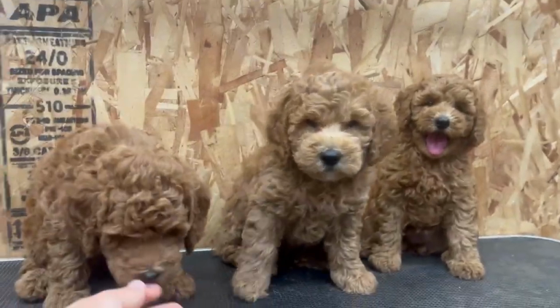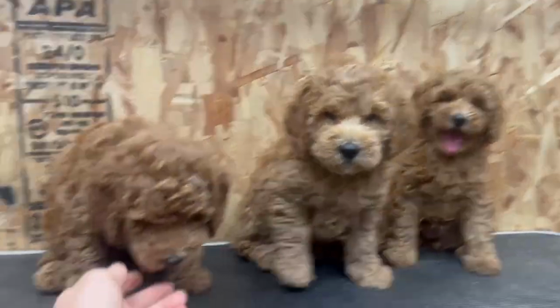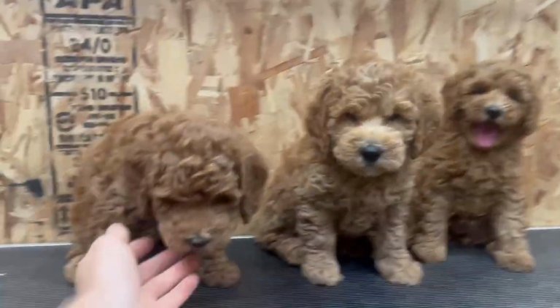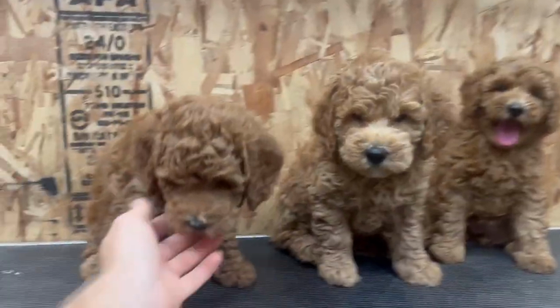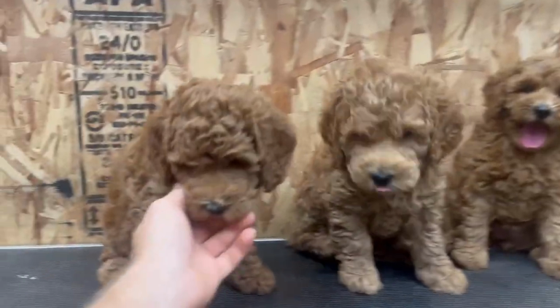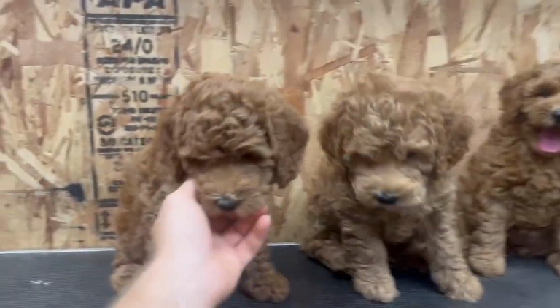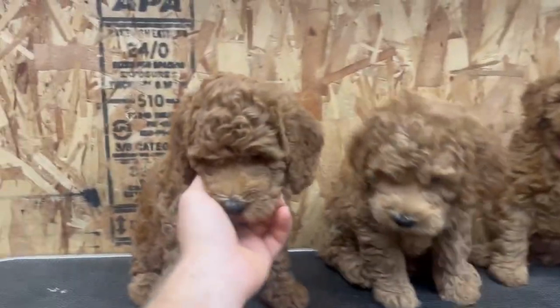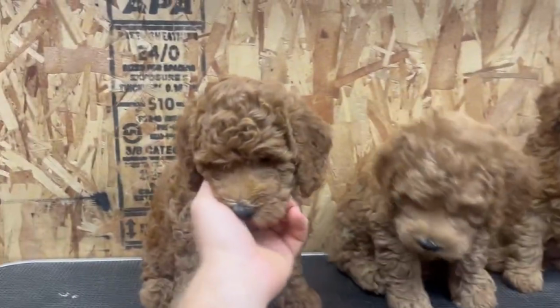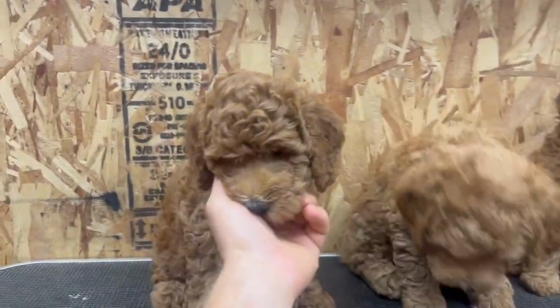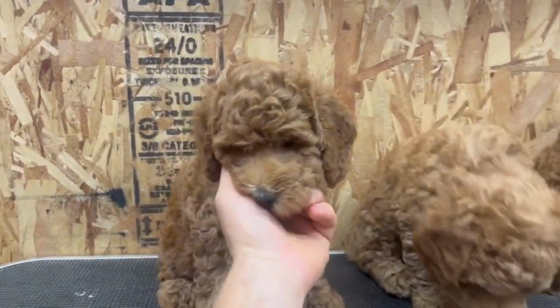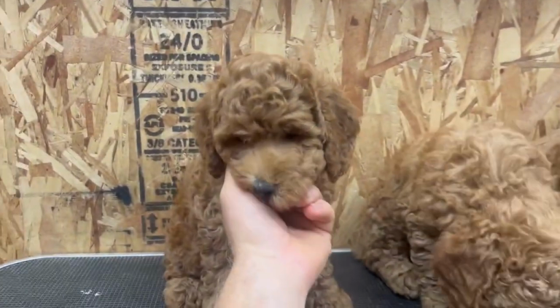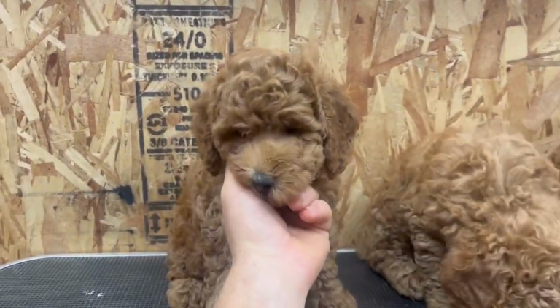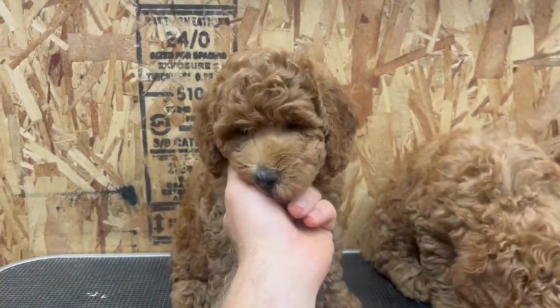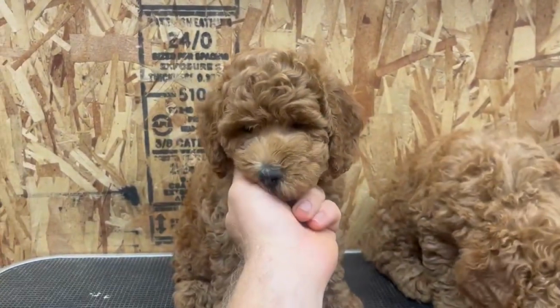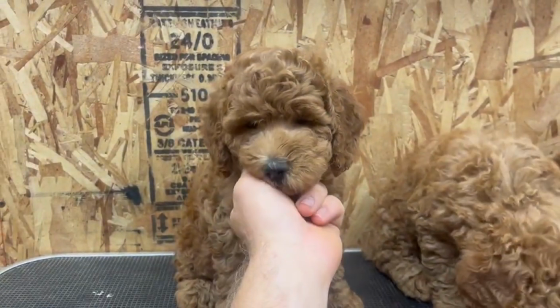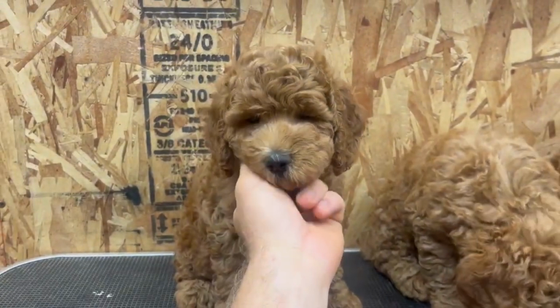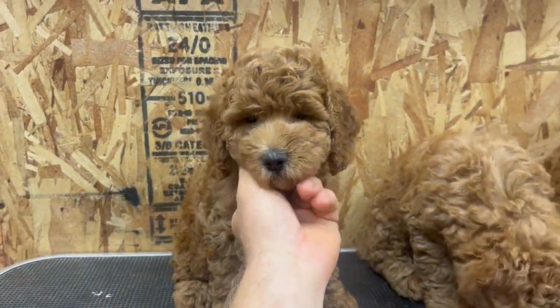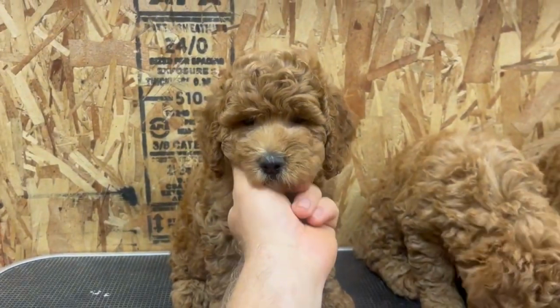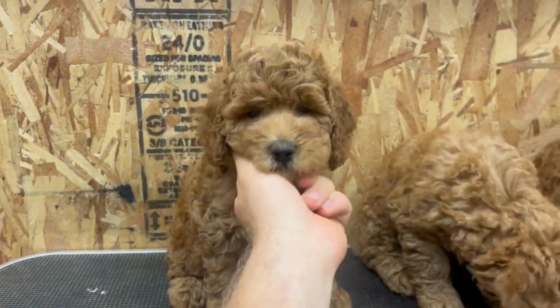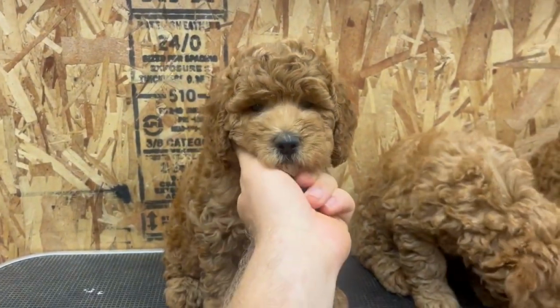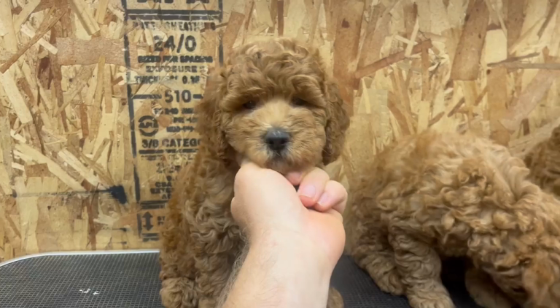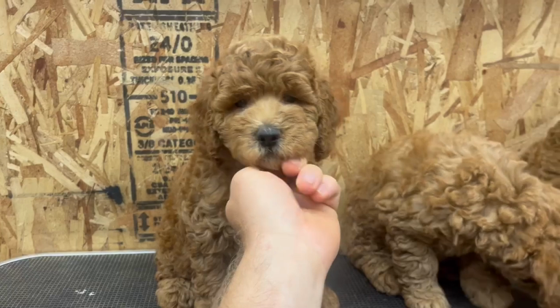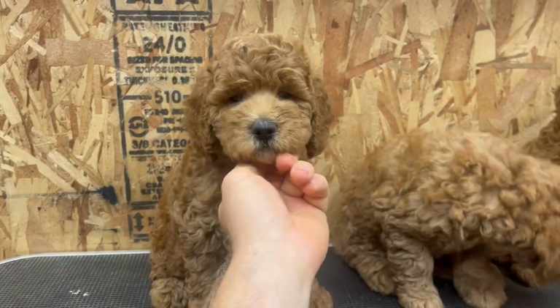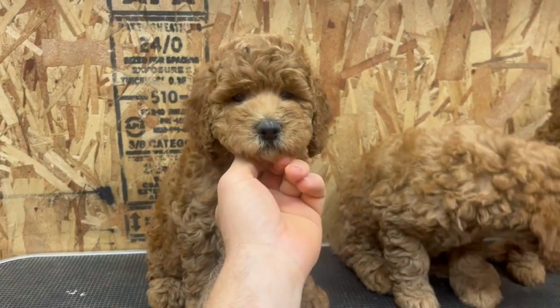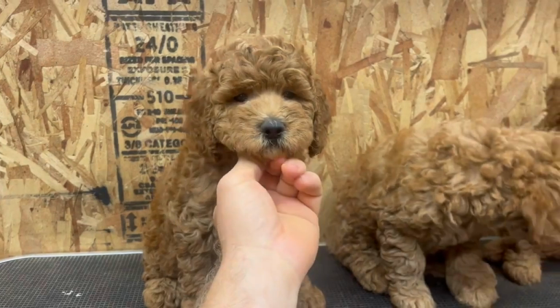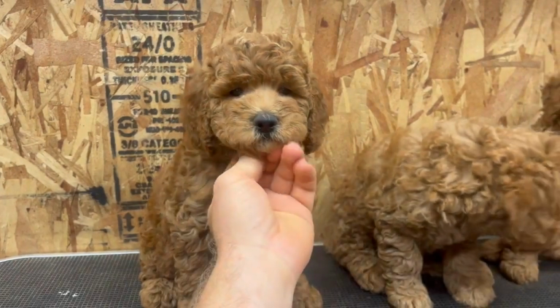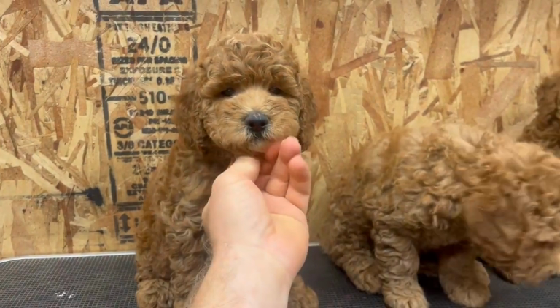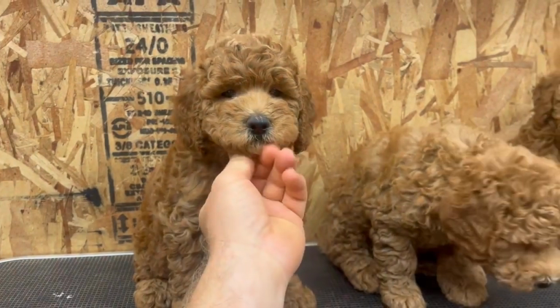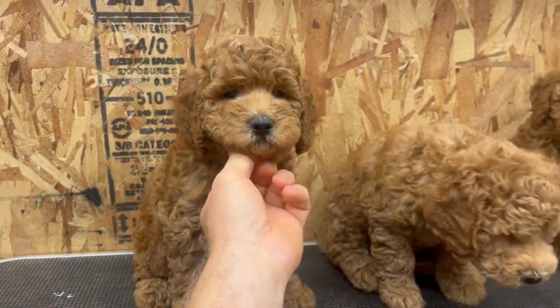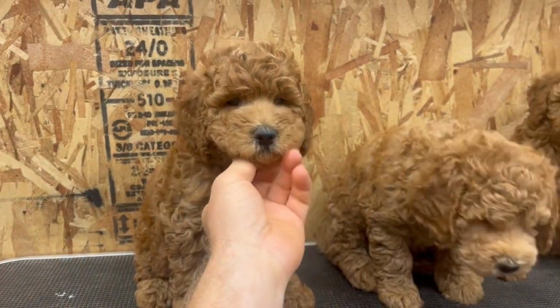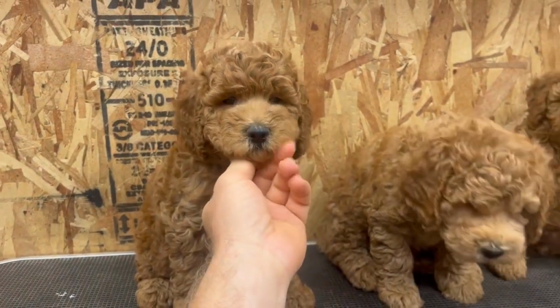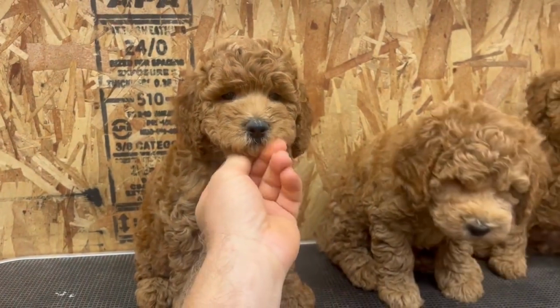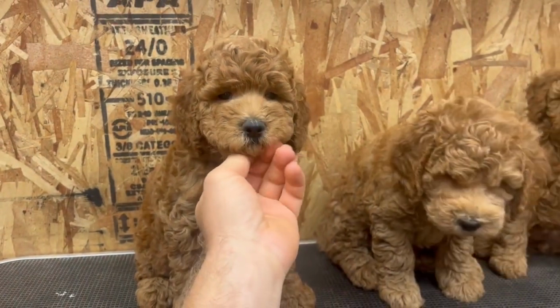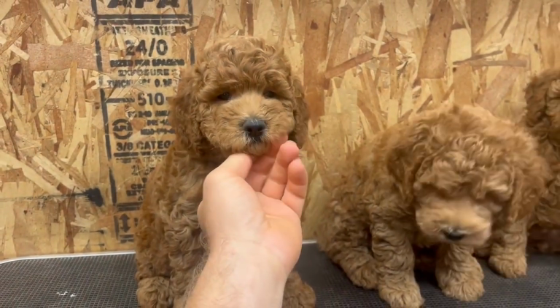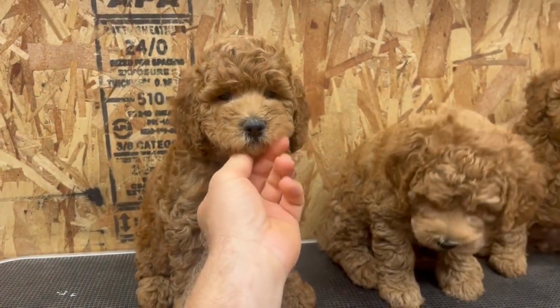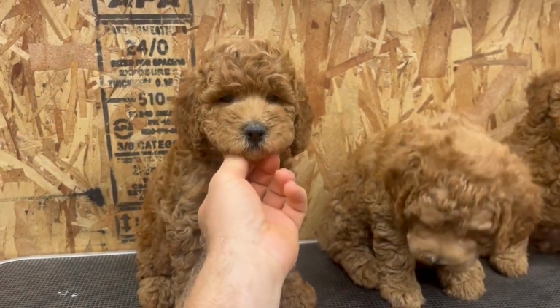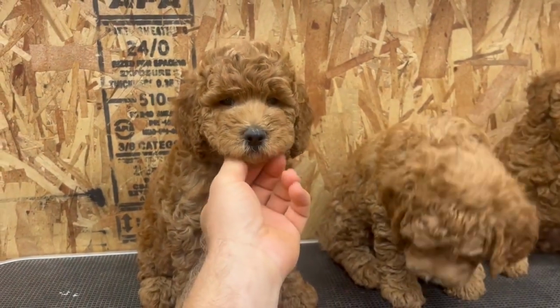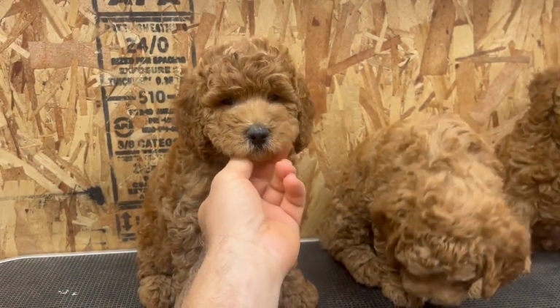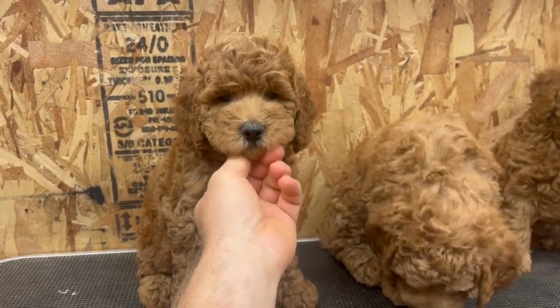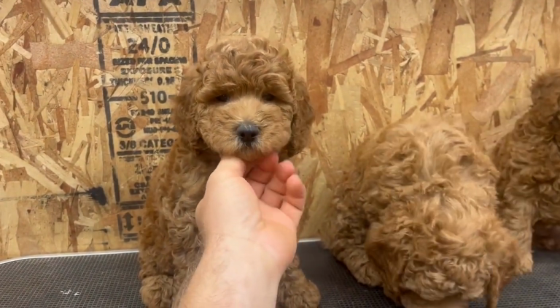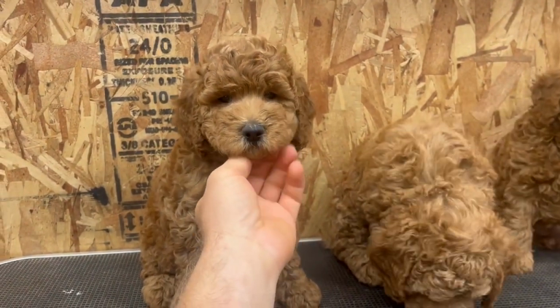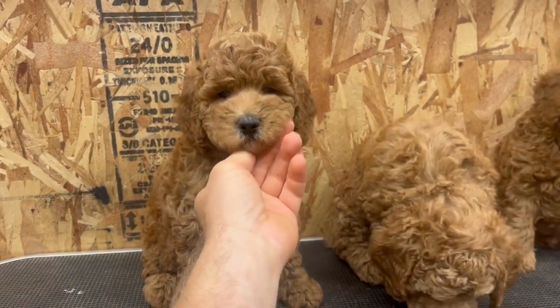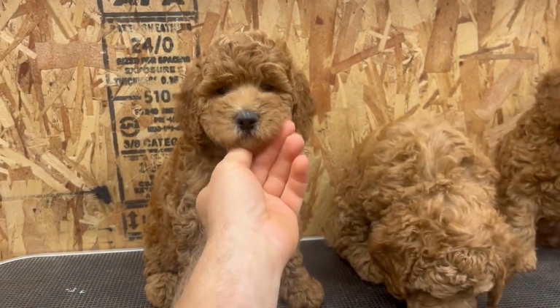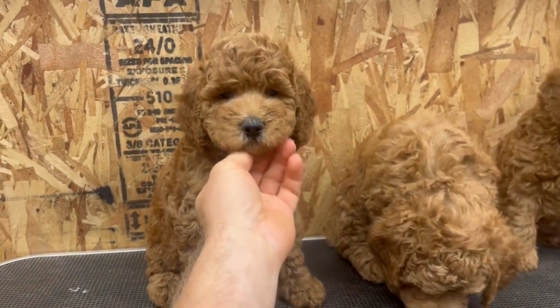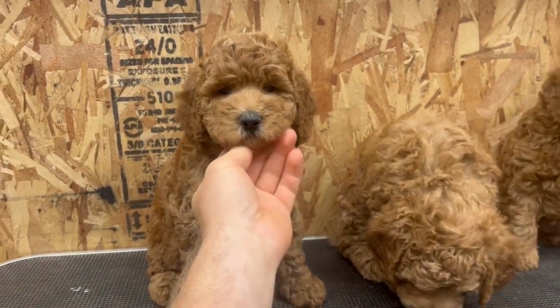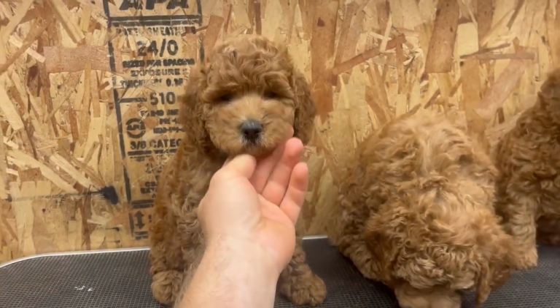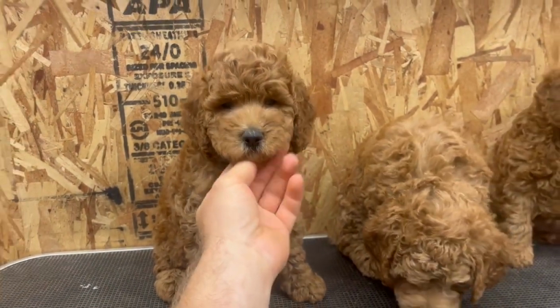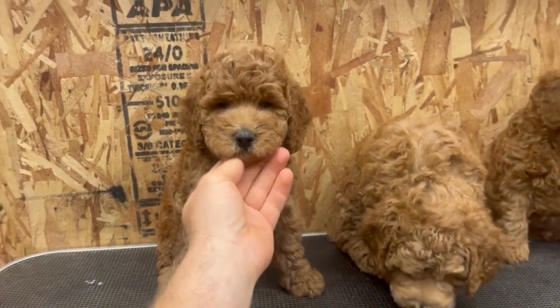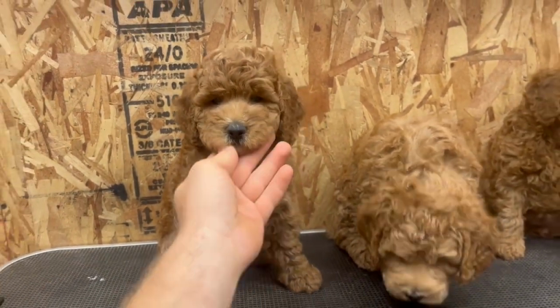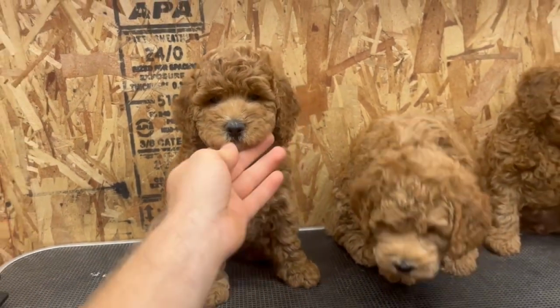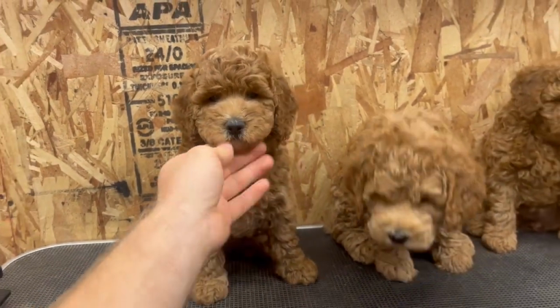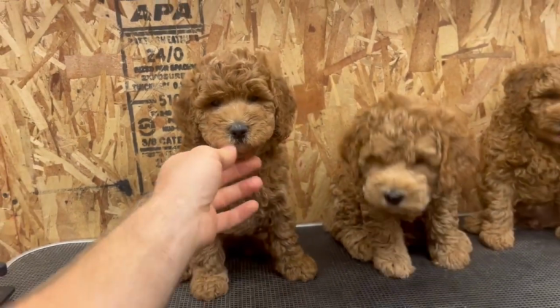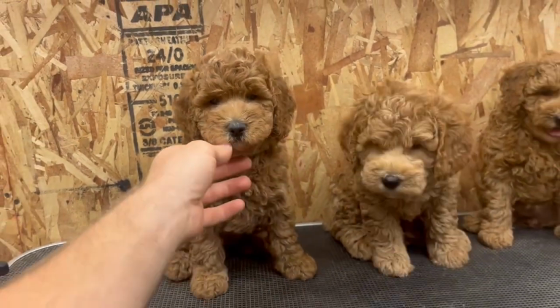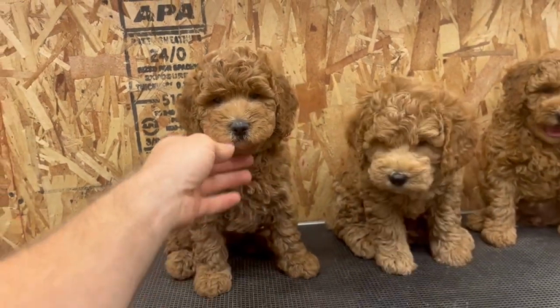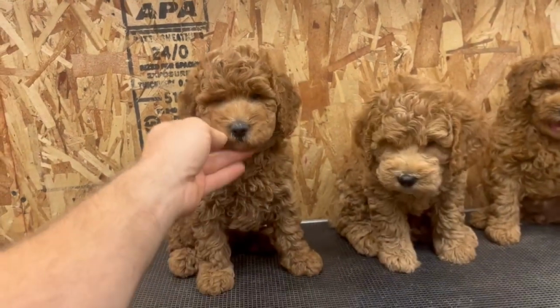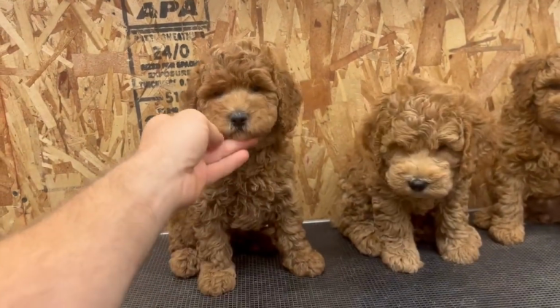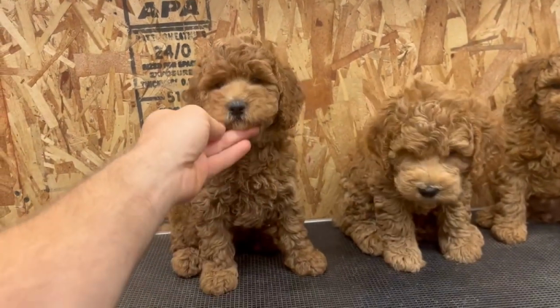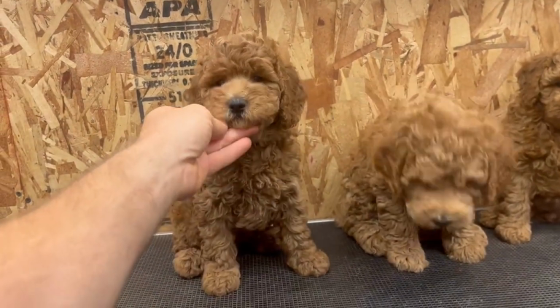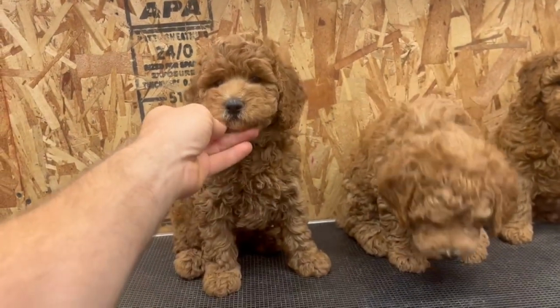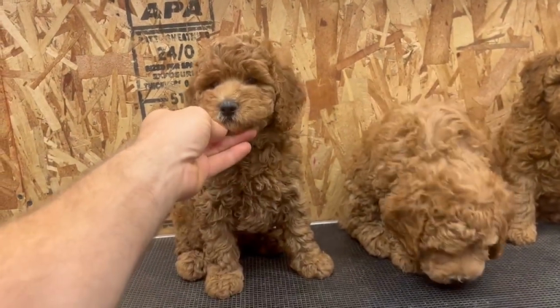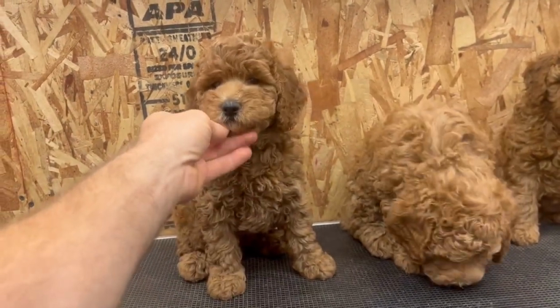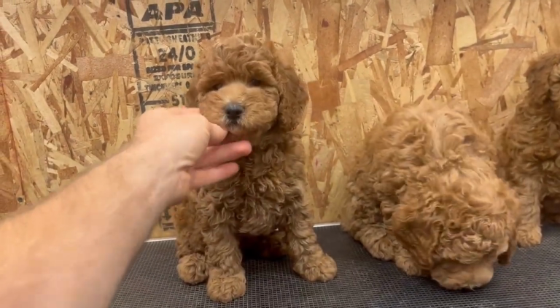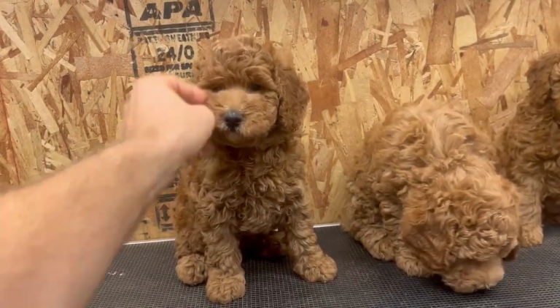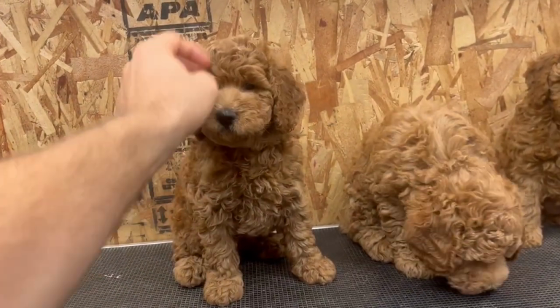And on the left we have Boy Blue, very chill, Reddish Colored. All of them have Curly Coats.